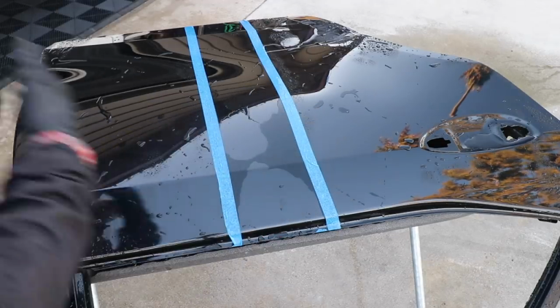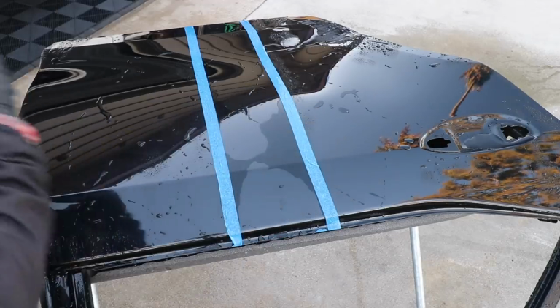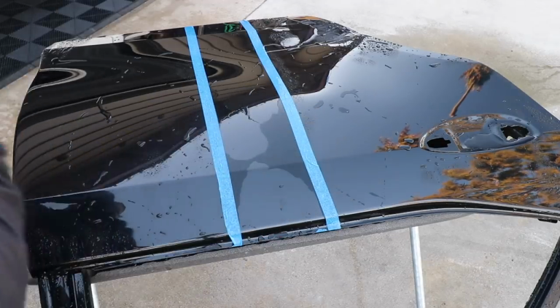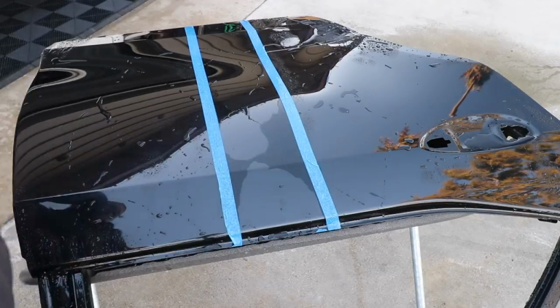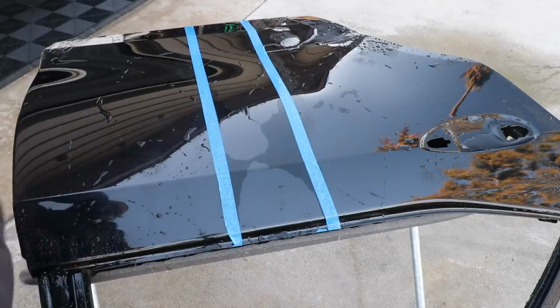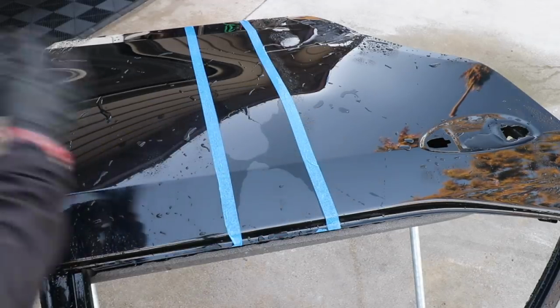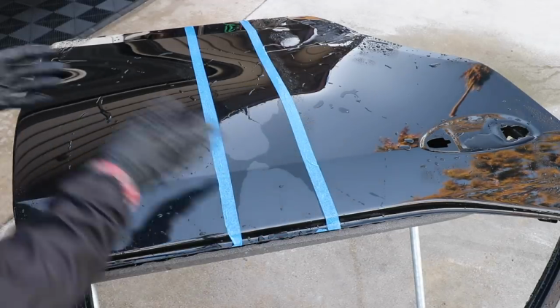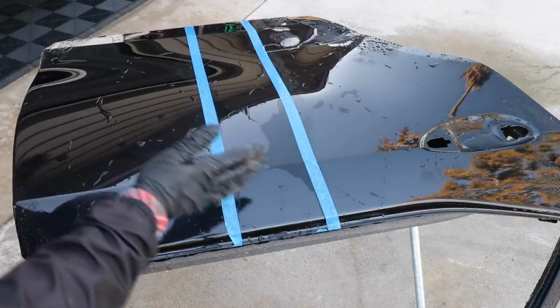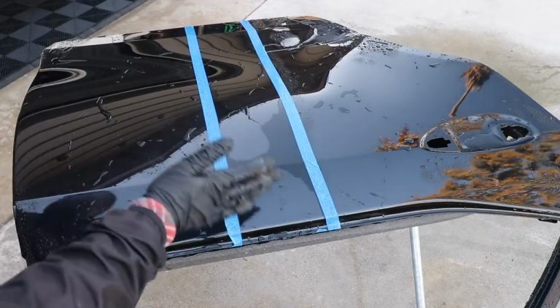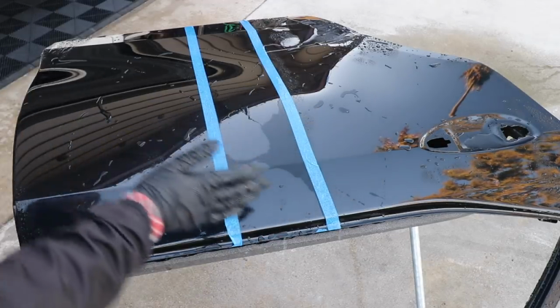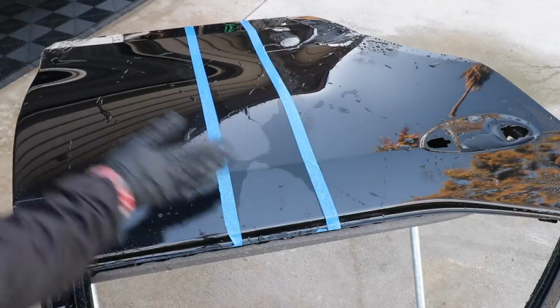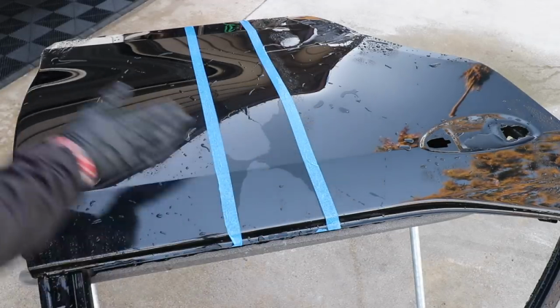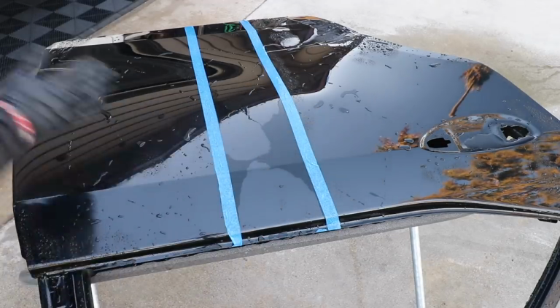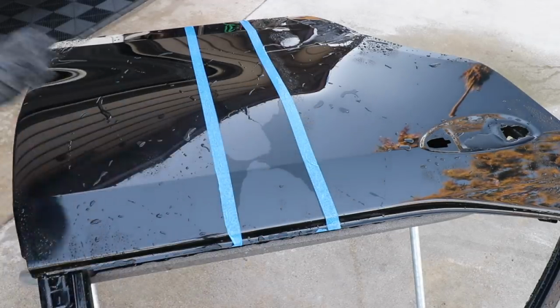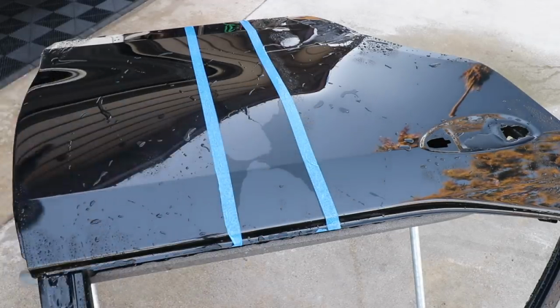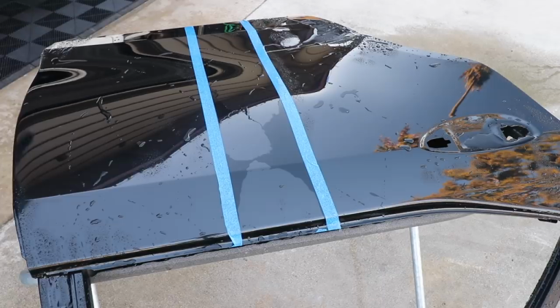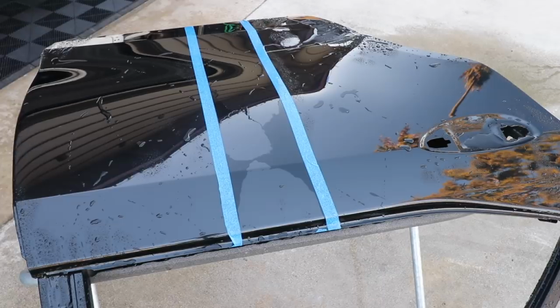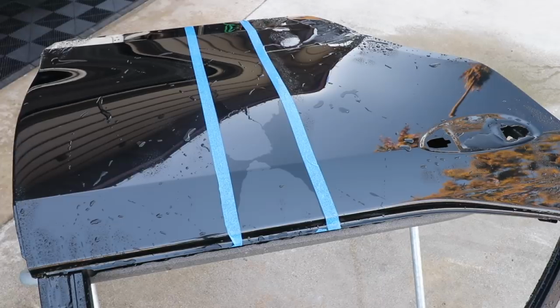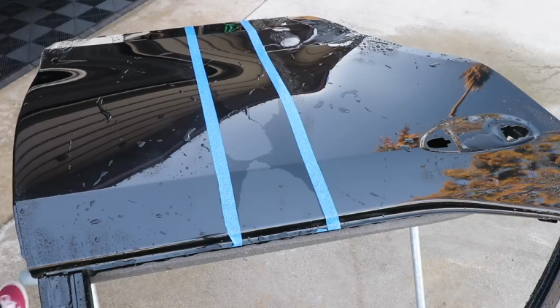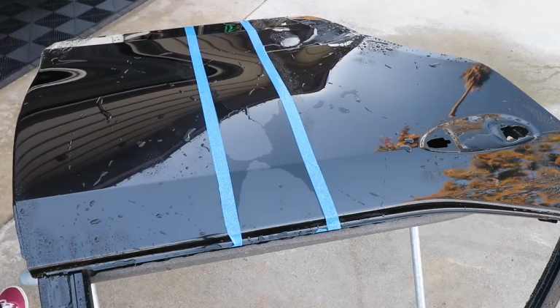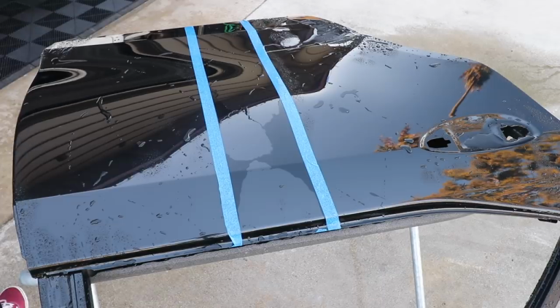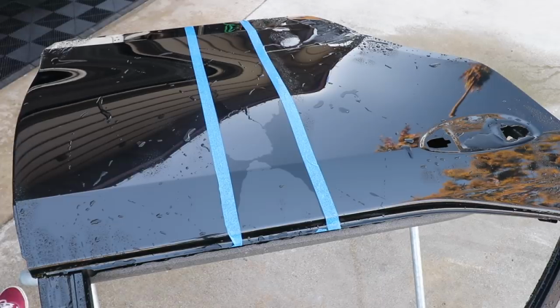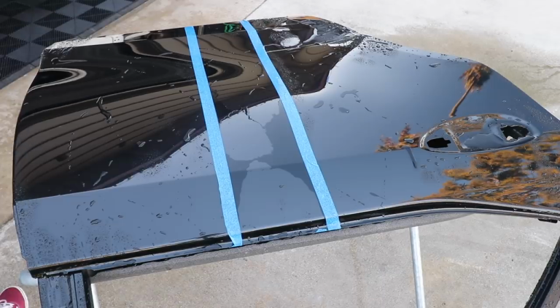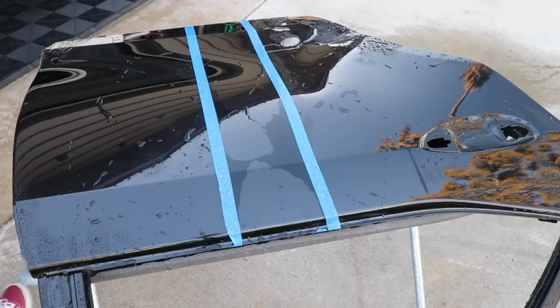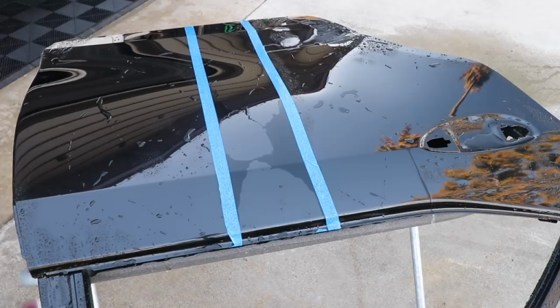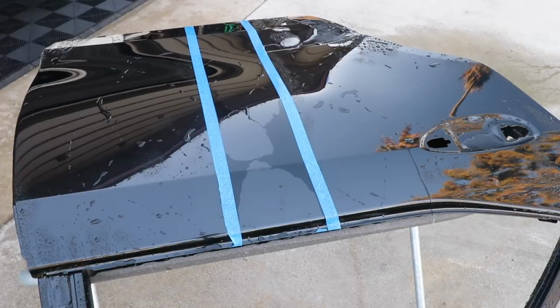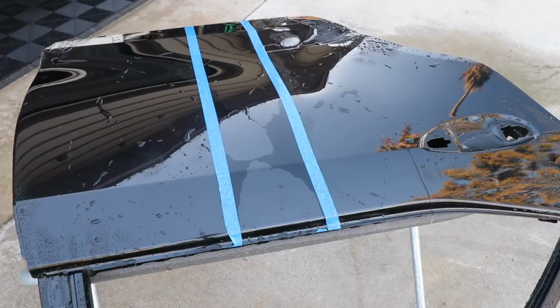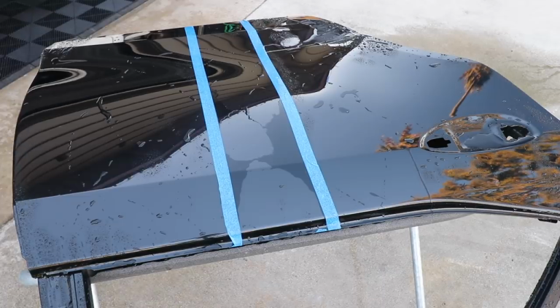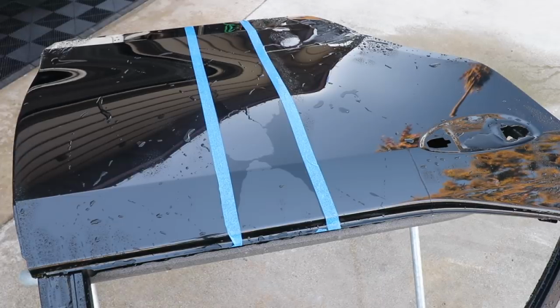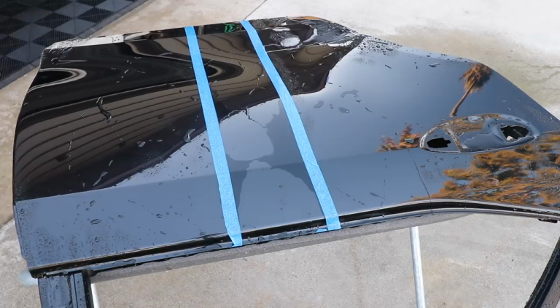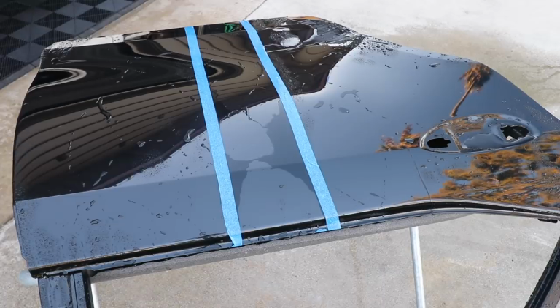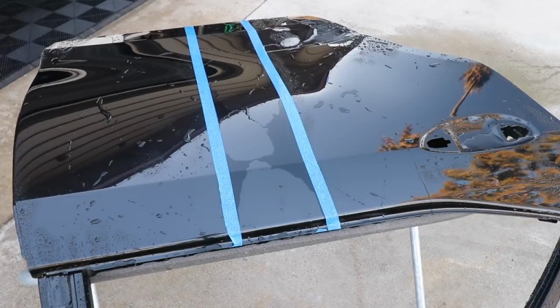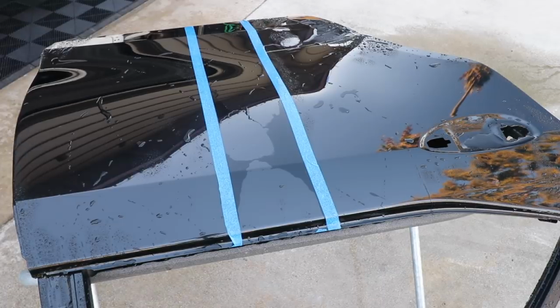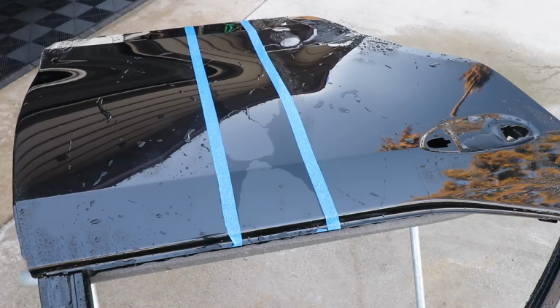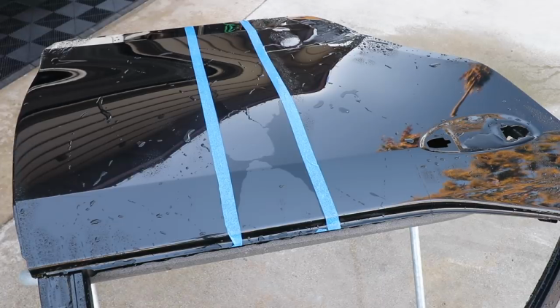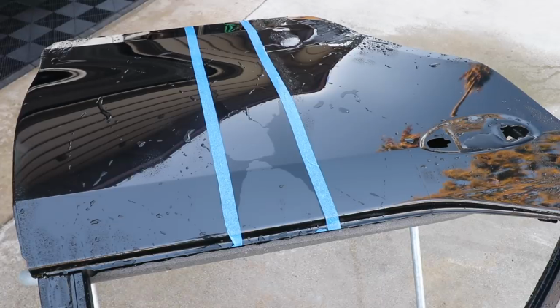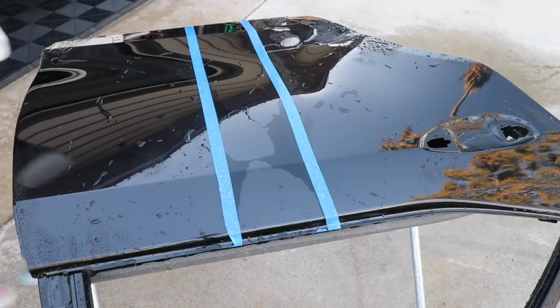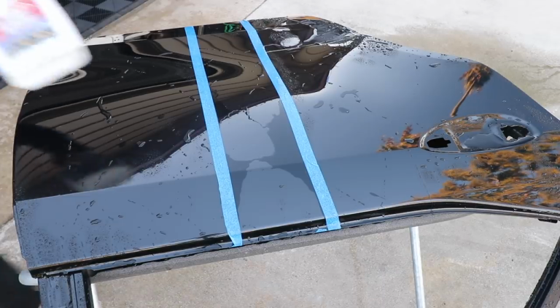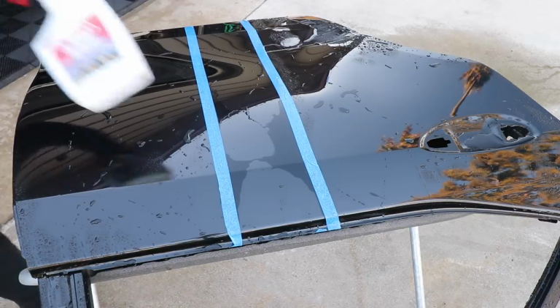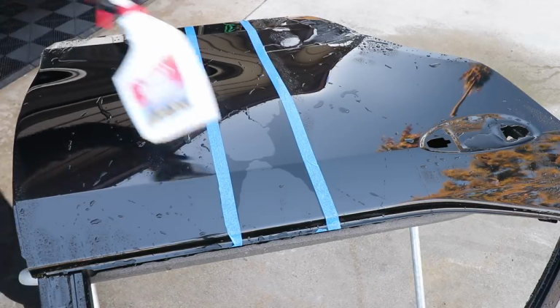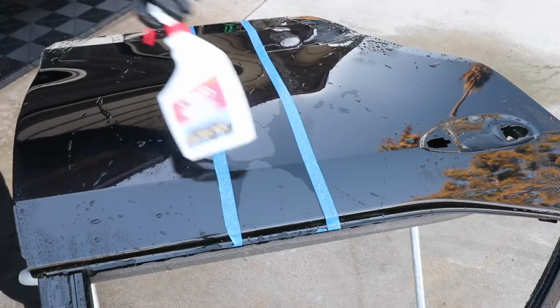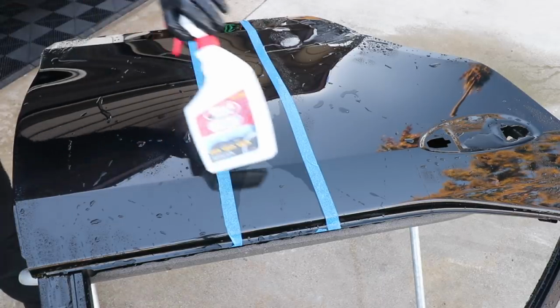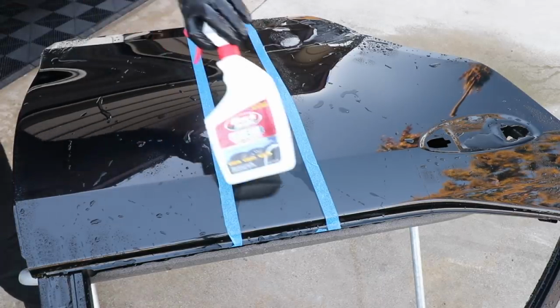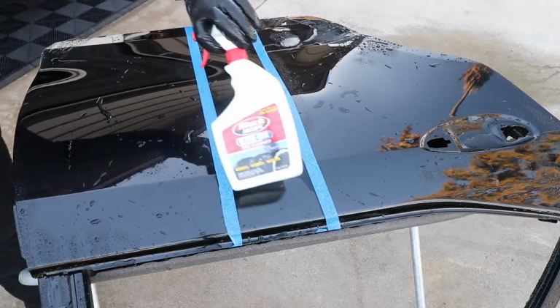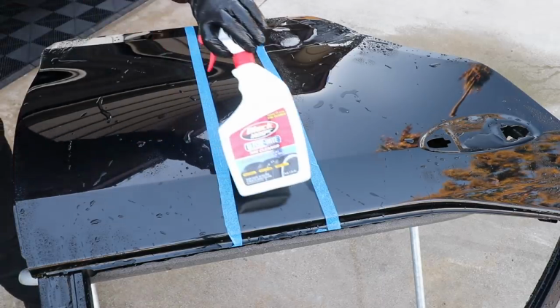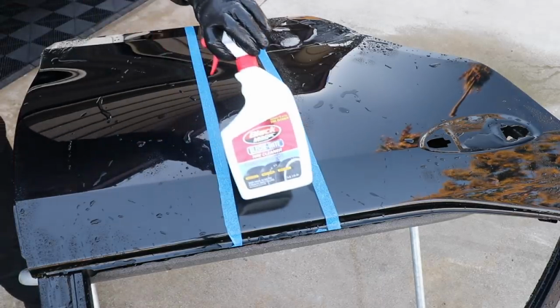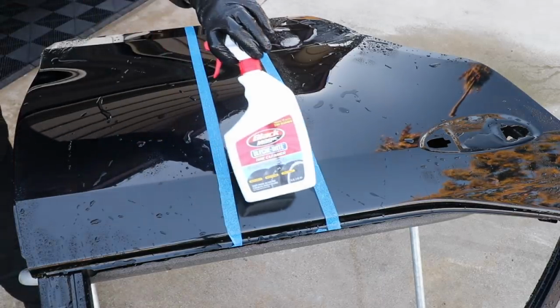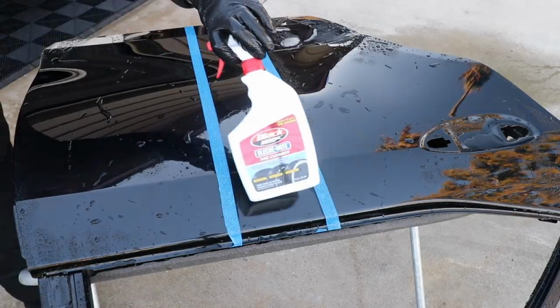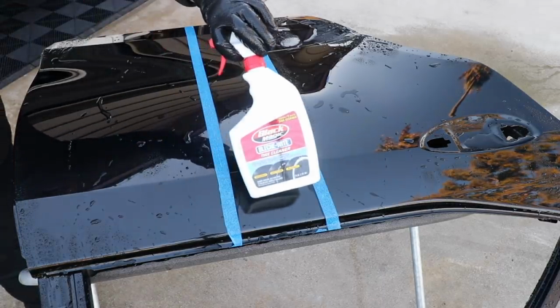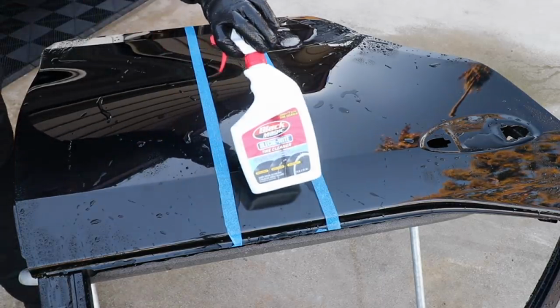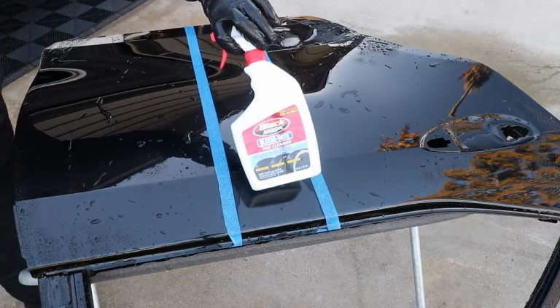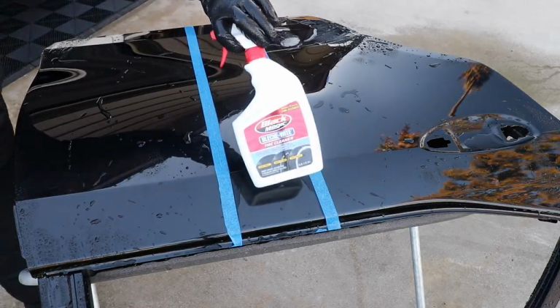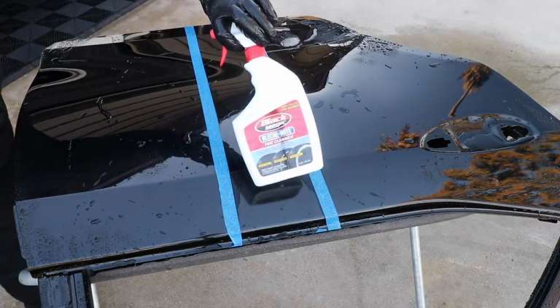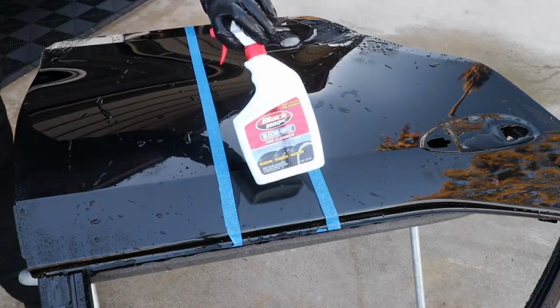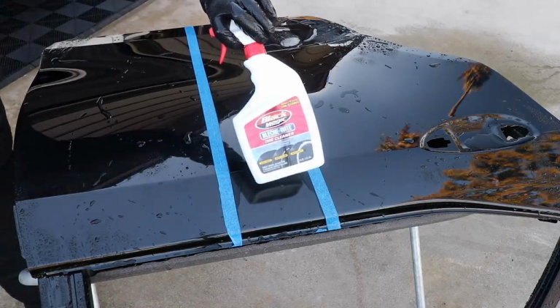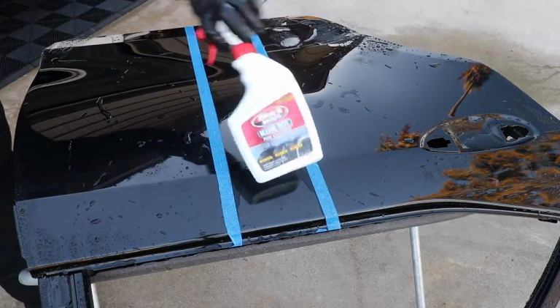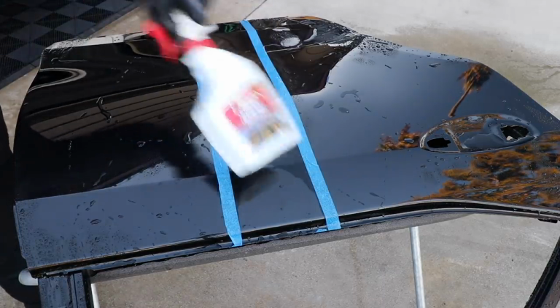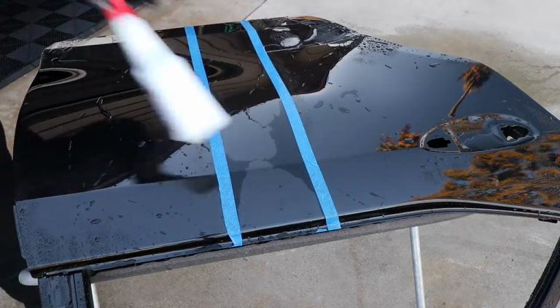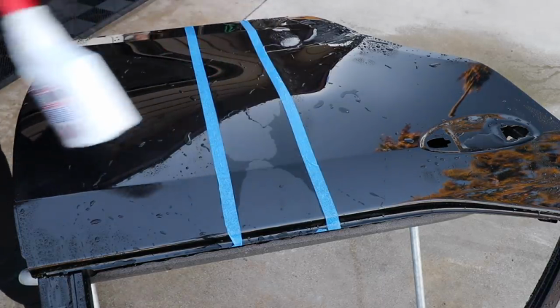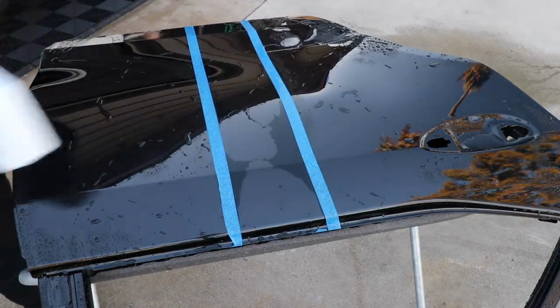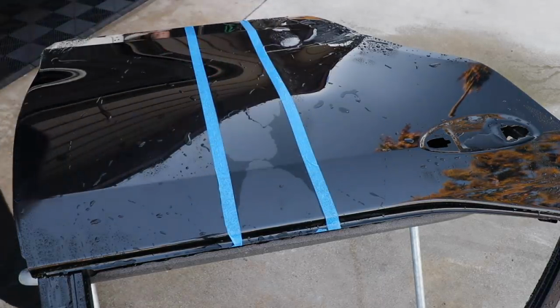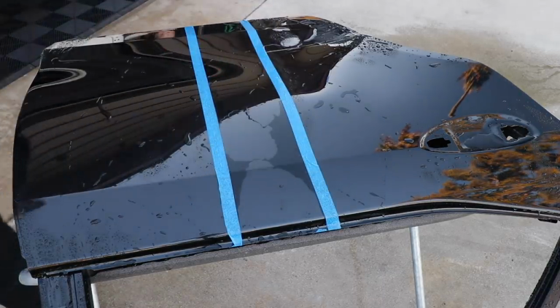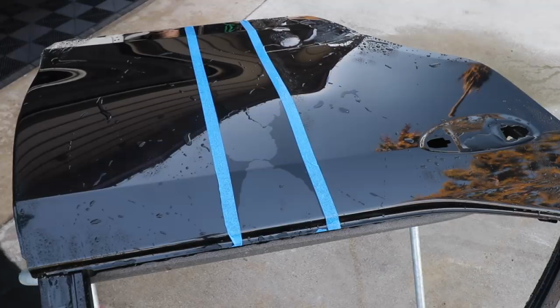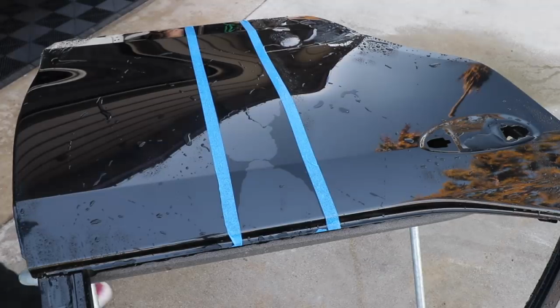Just for fun, let's hit it with another all-purpose cleaner.